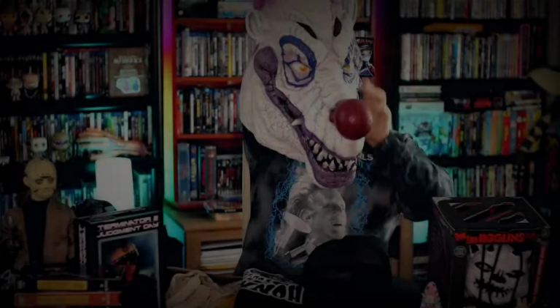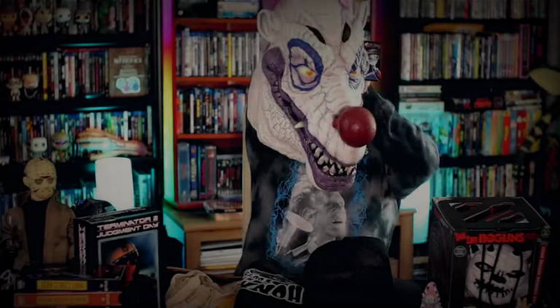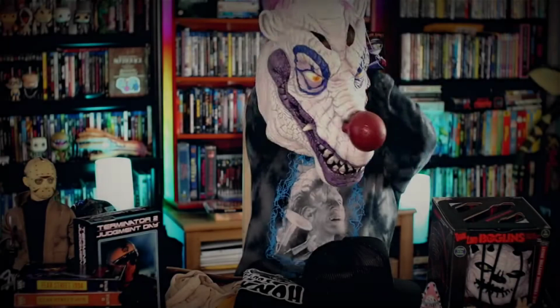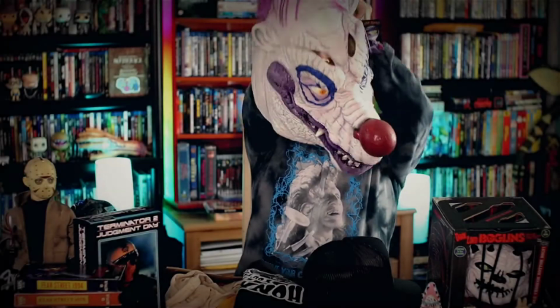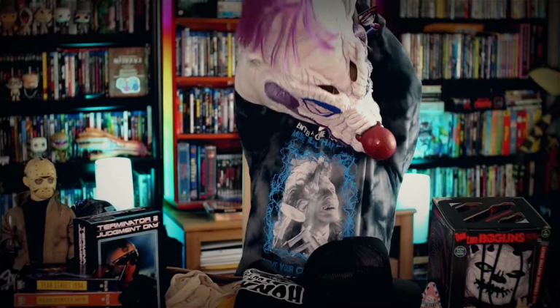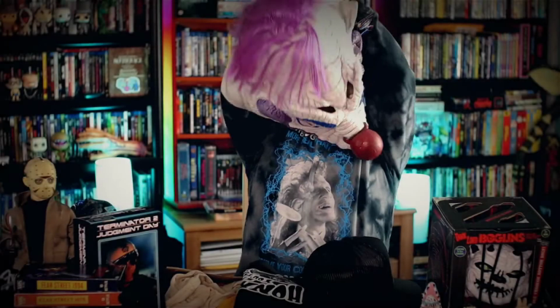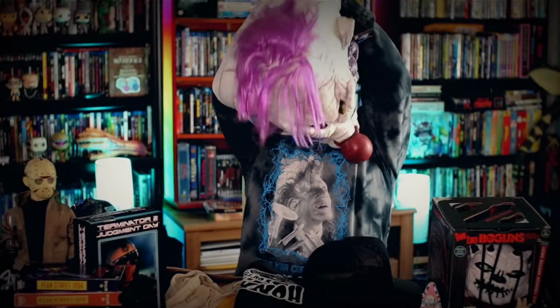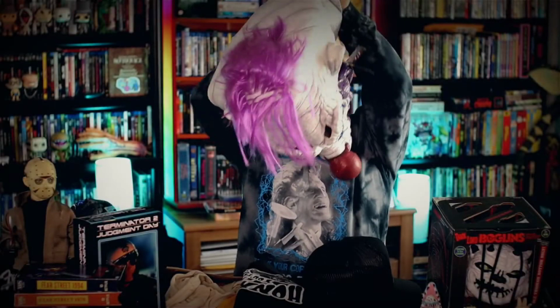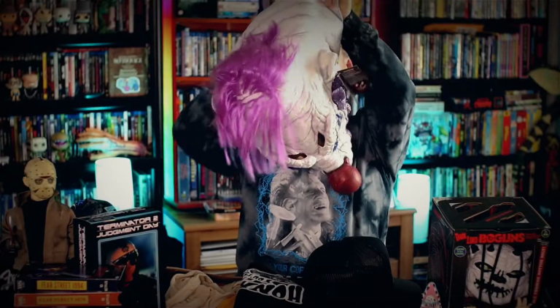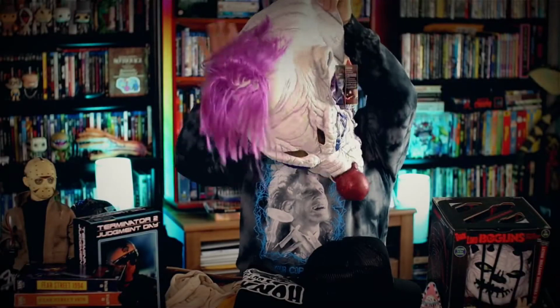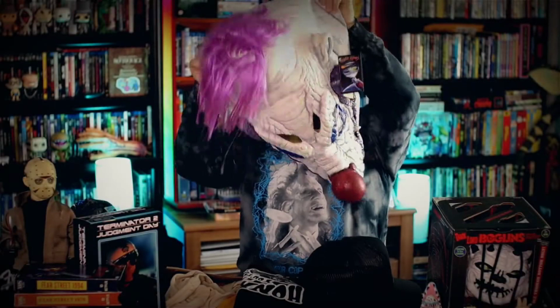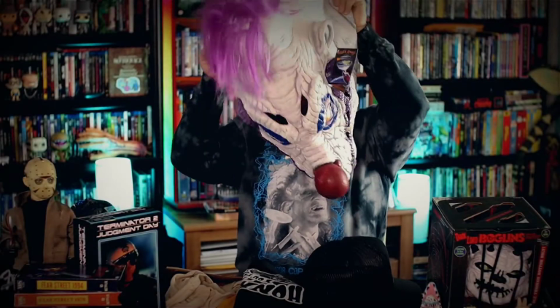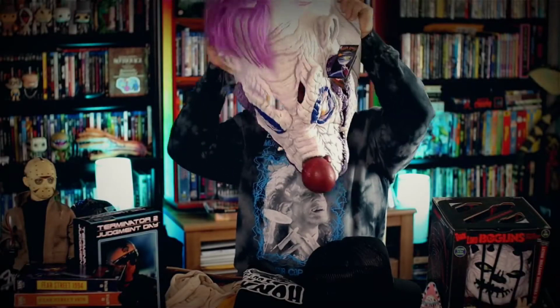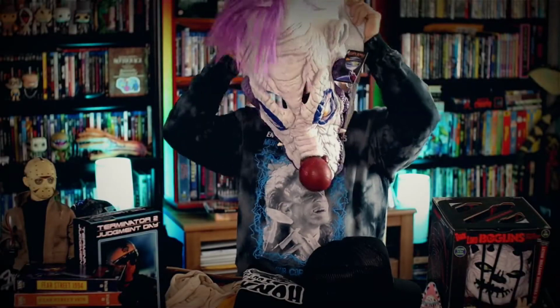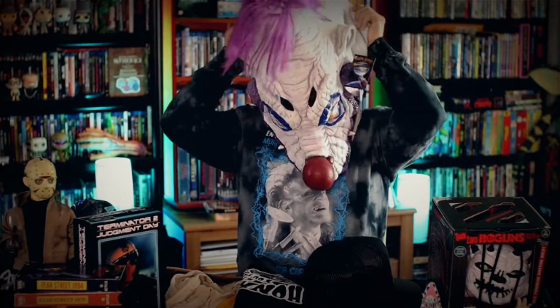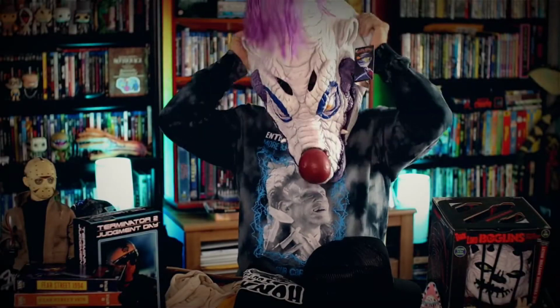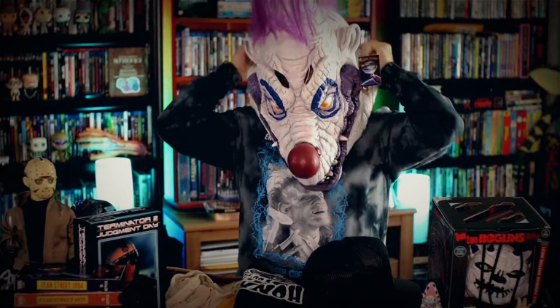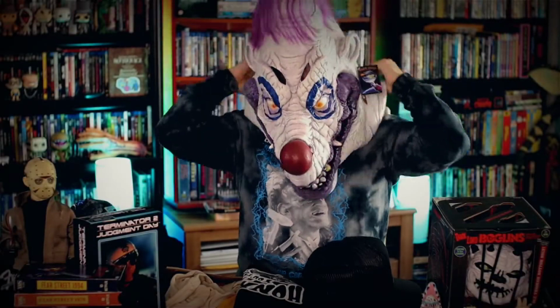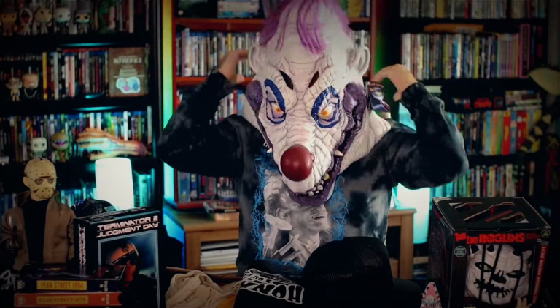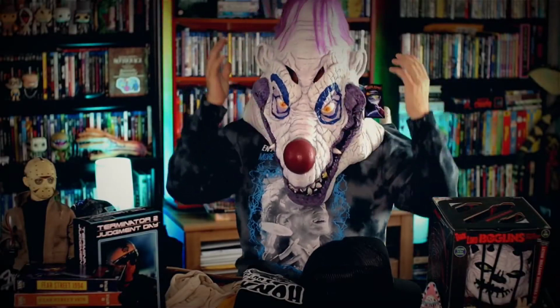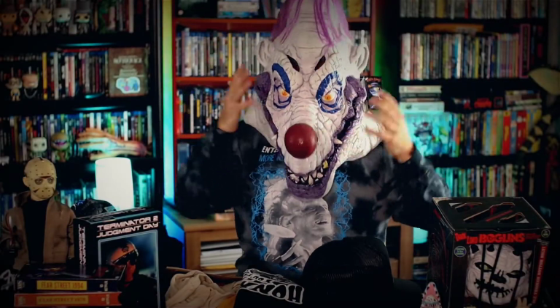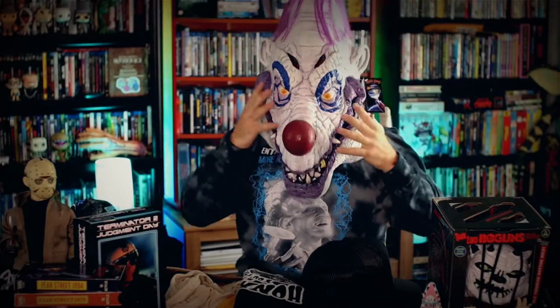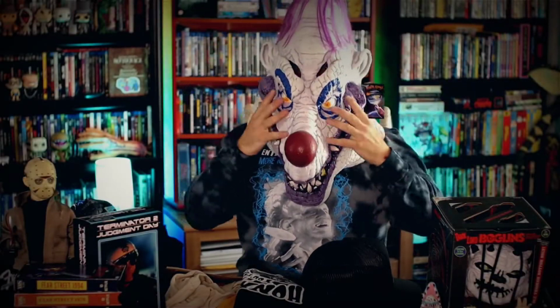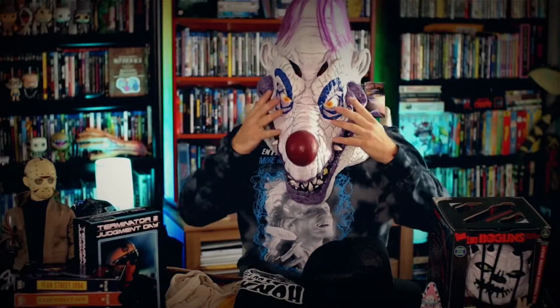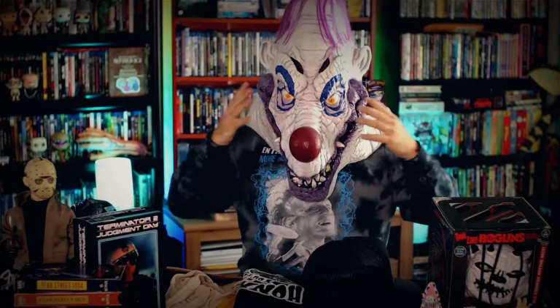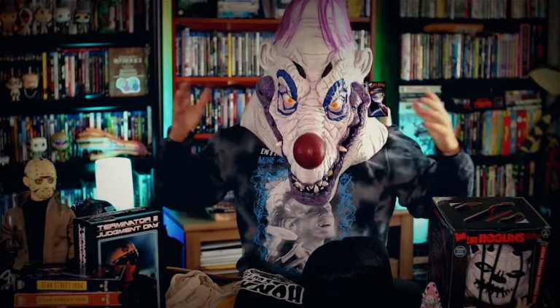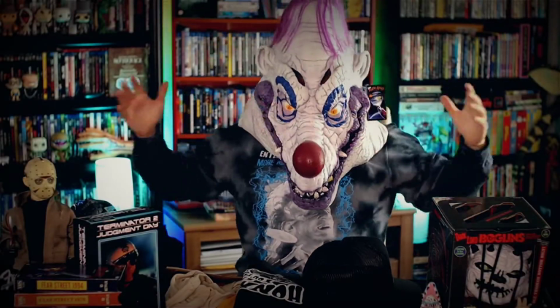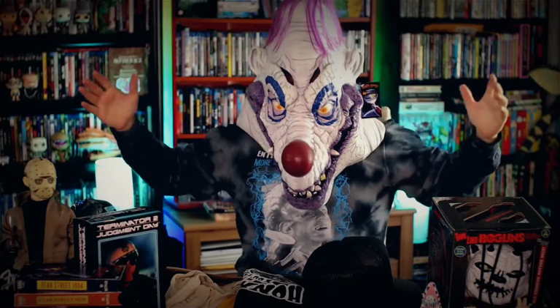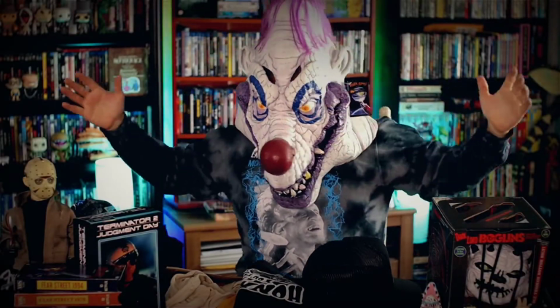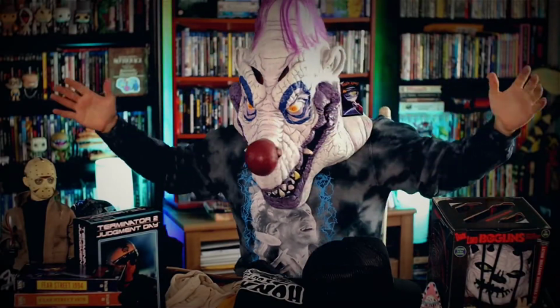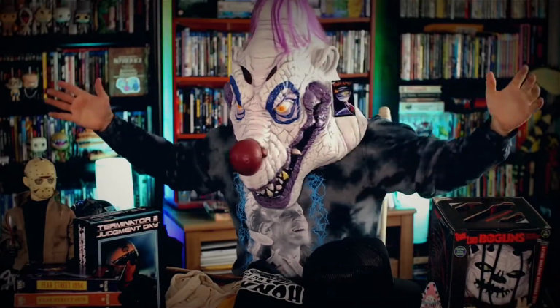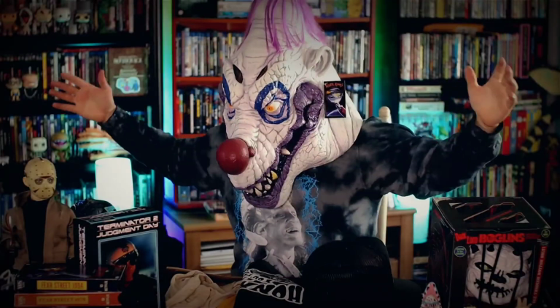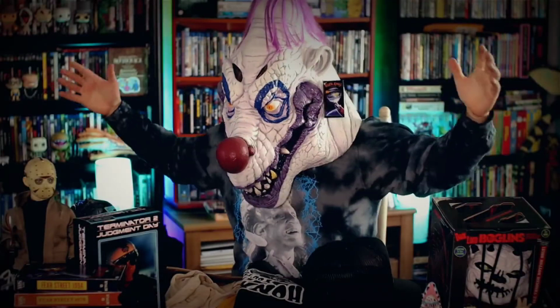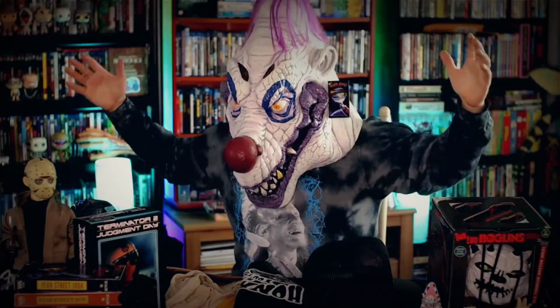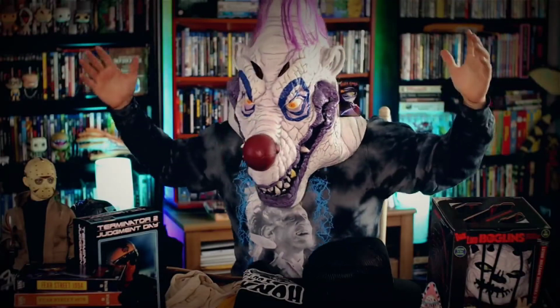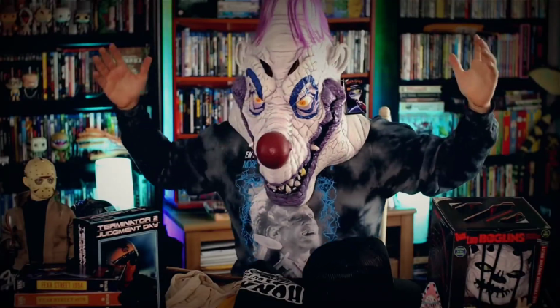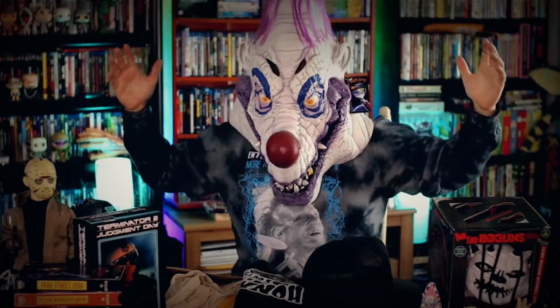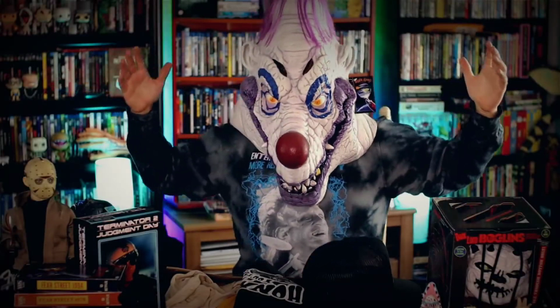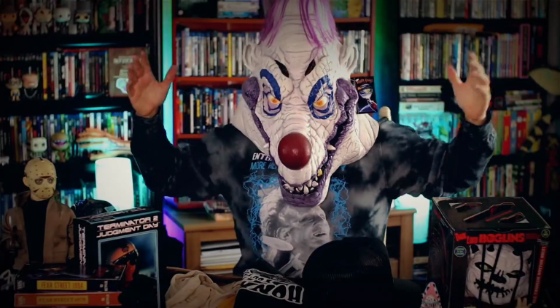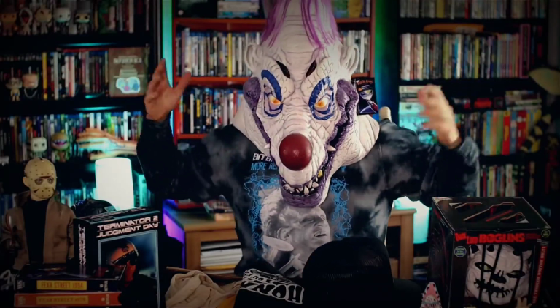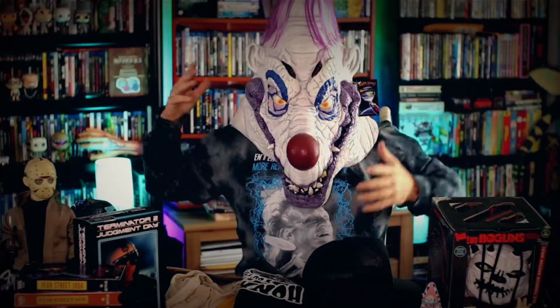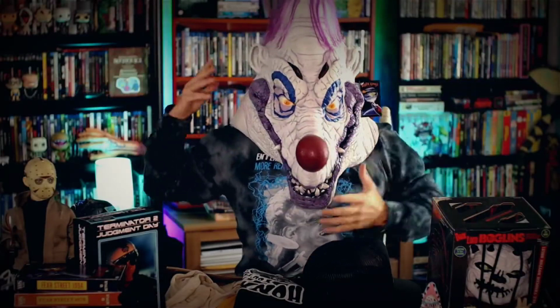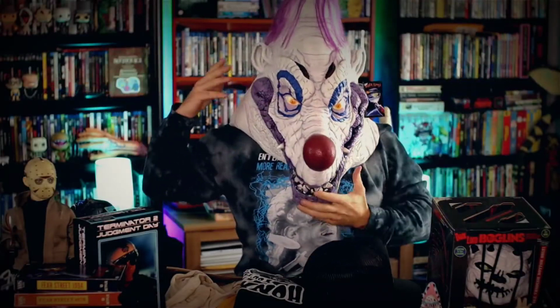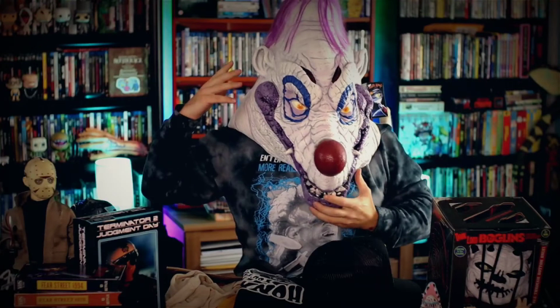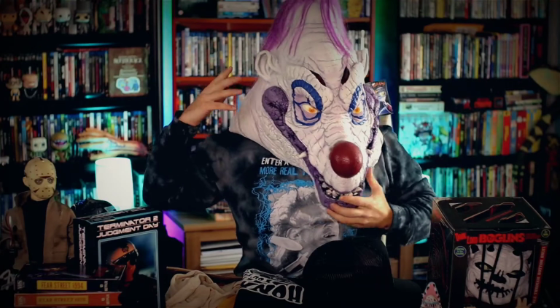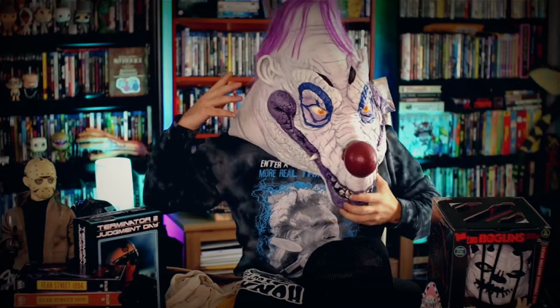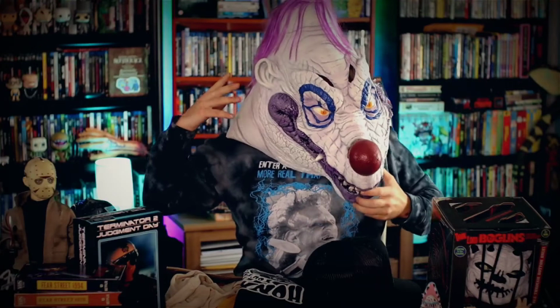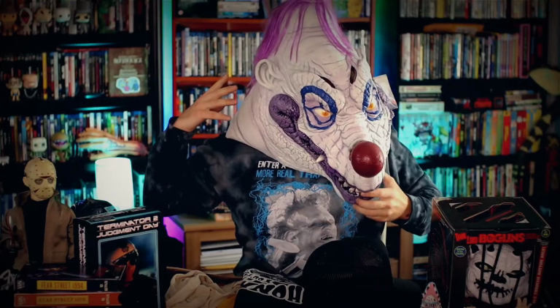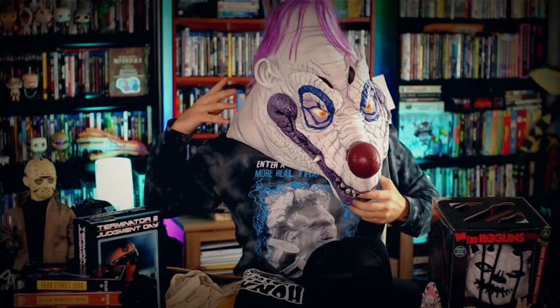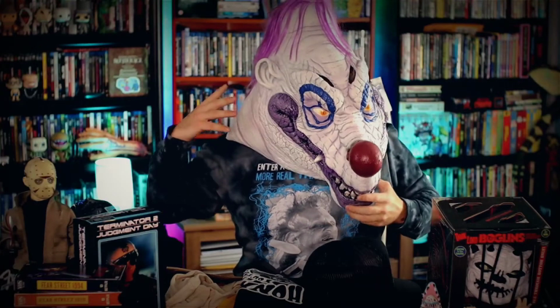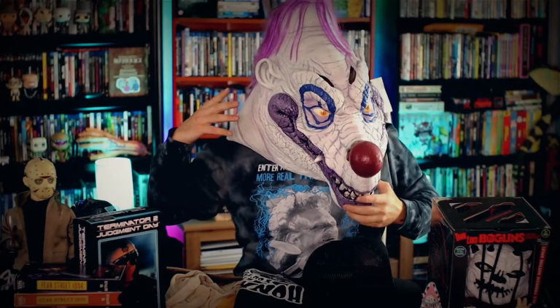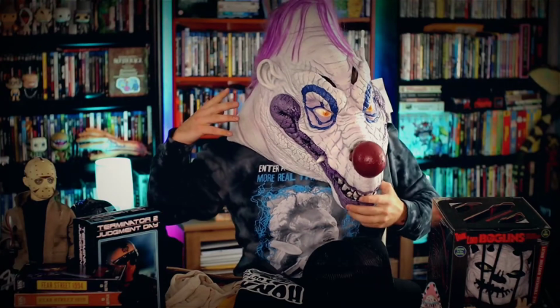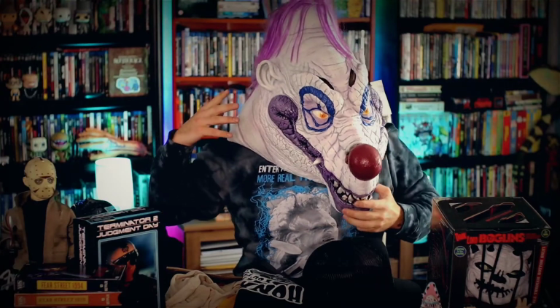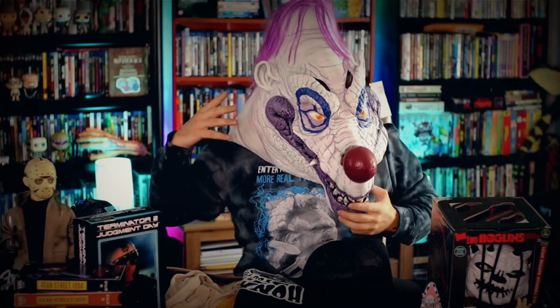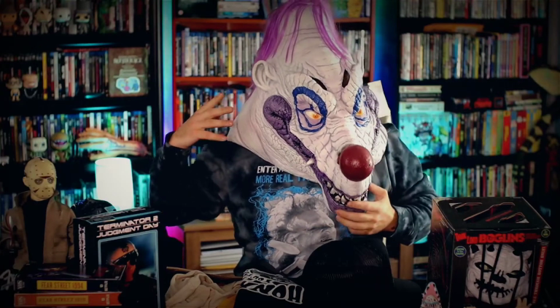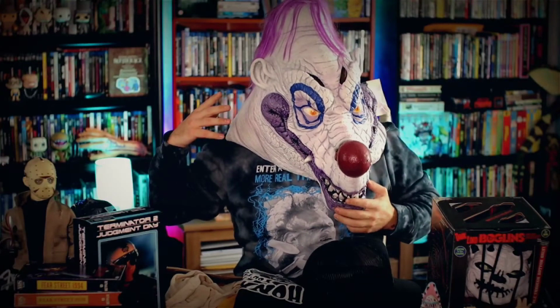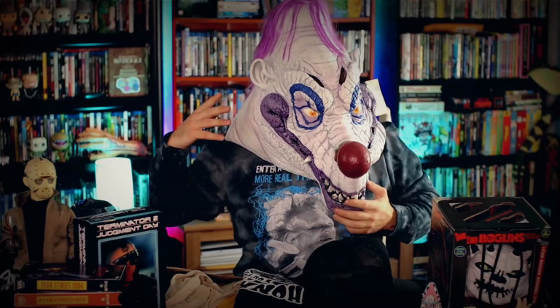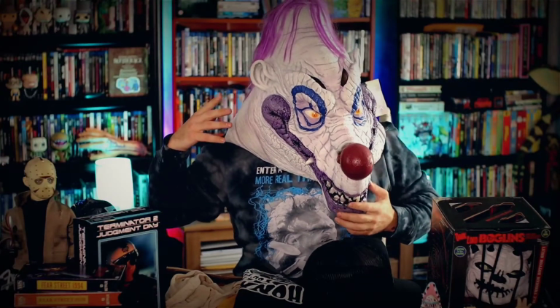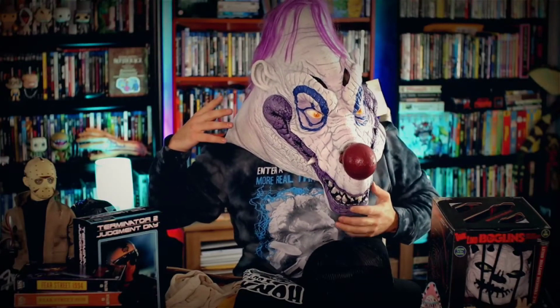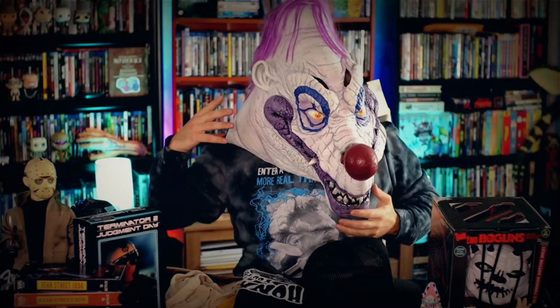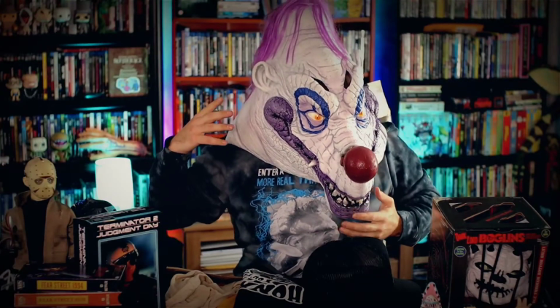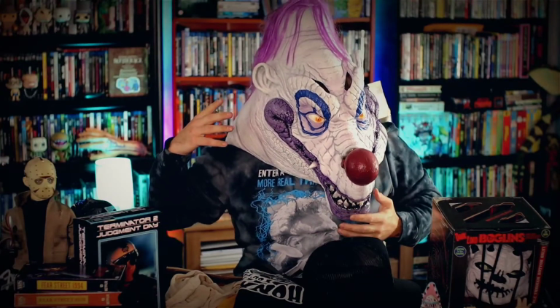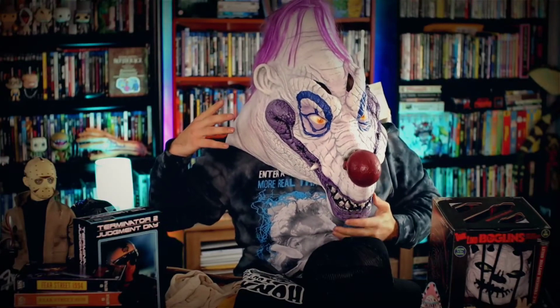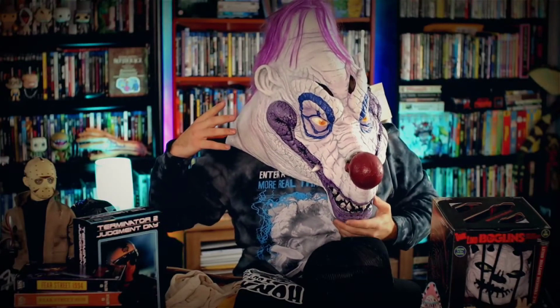This mask is... if you put this thing on, you could see how massive it is. I don't even know if you can hear me.